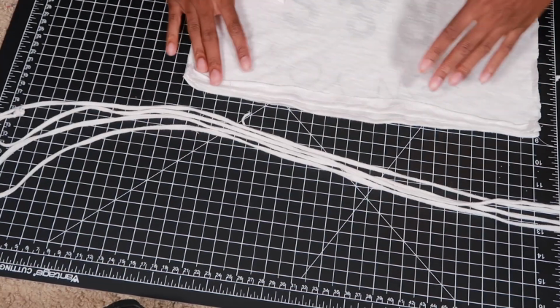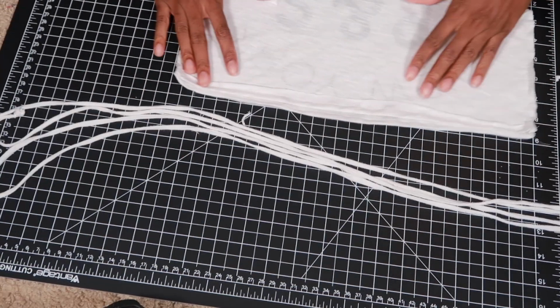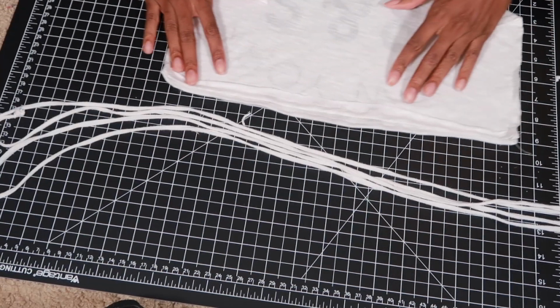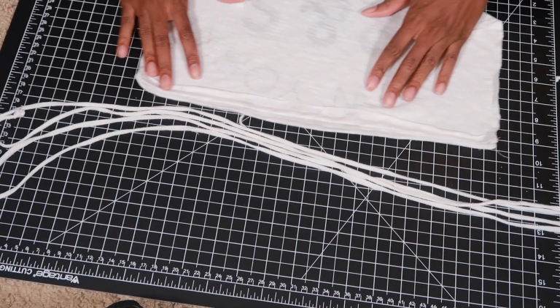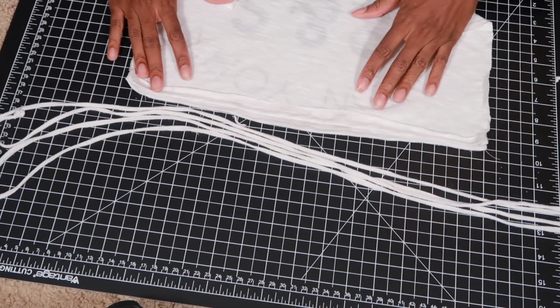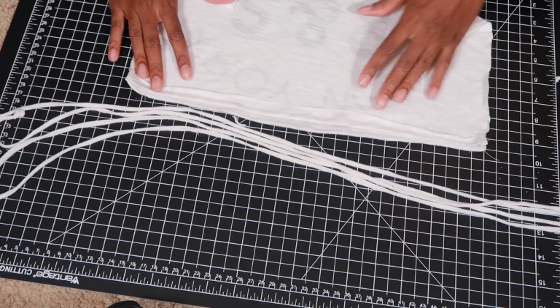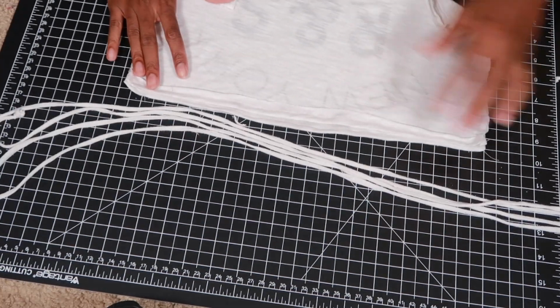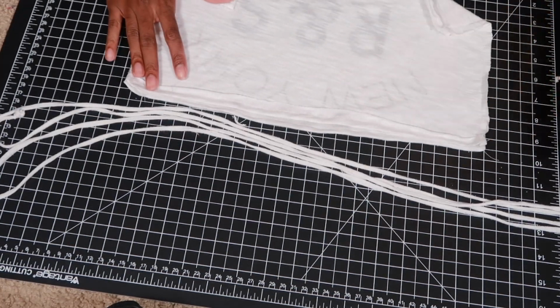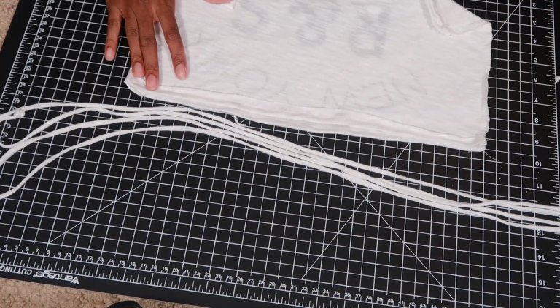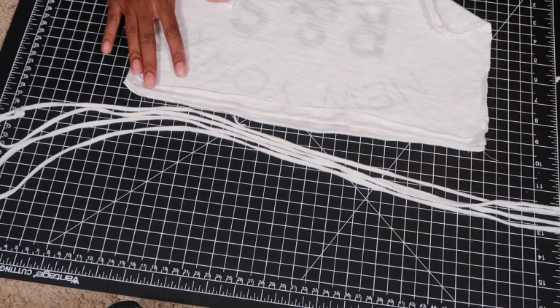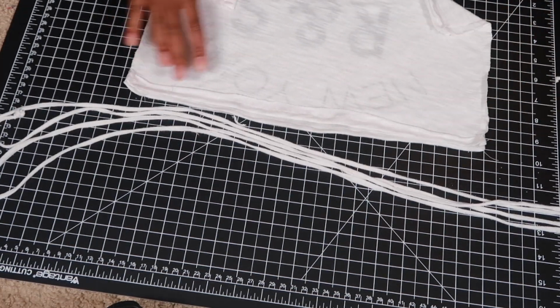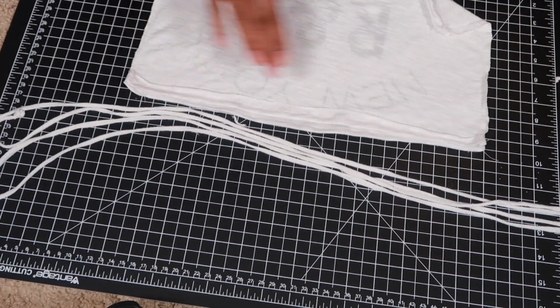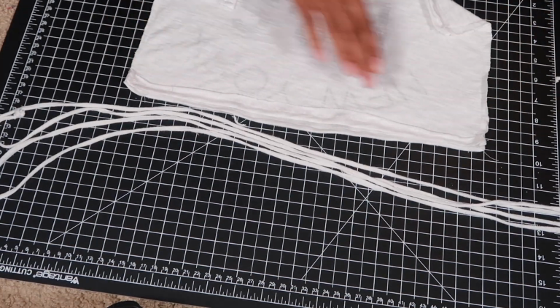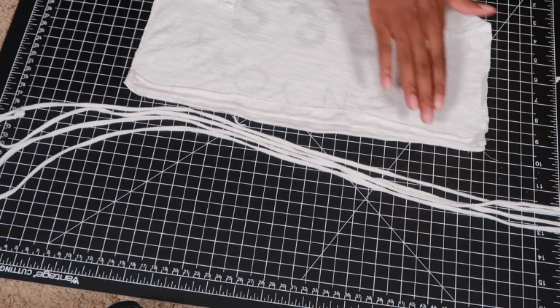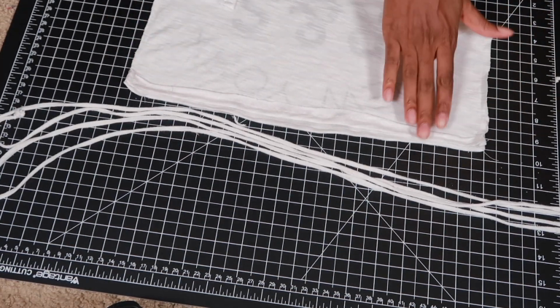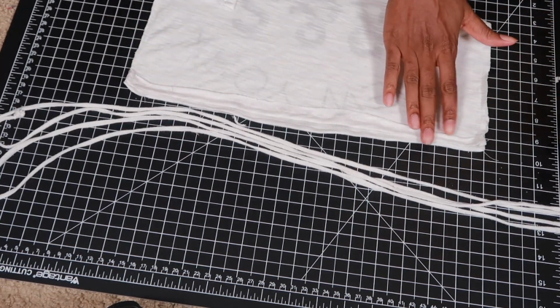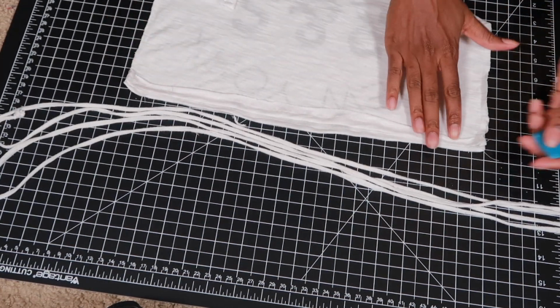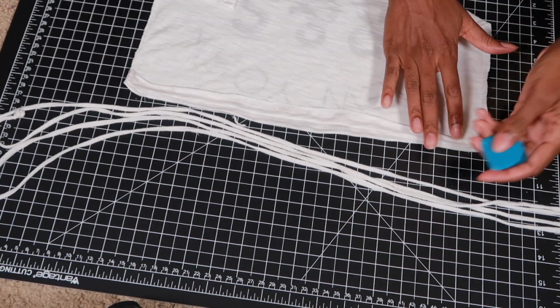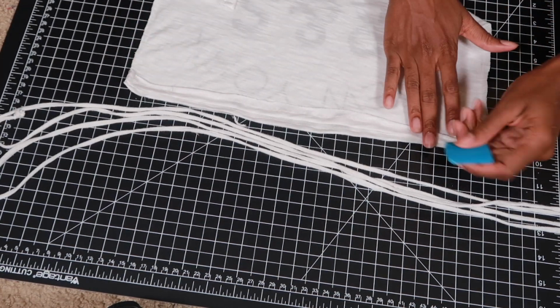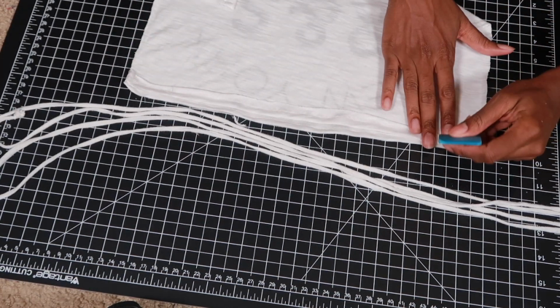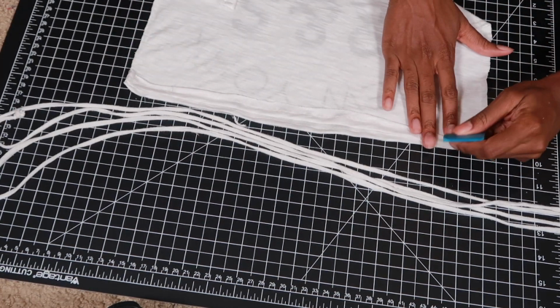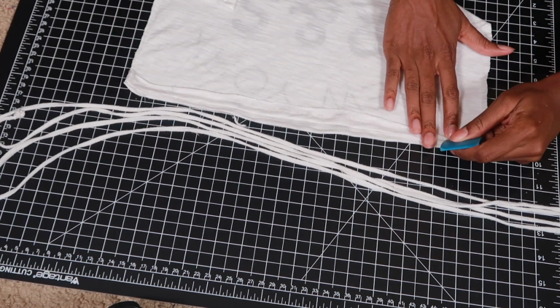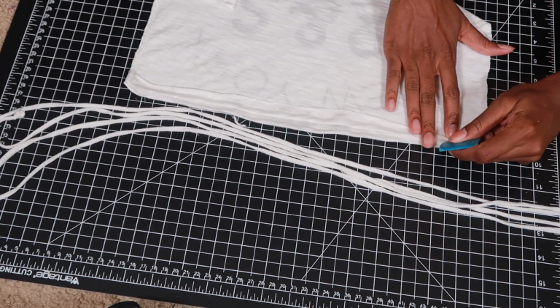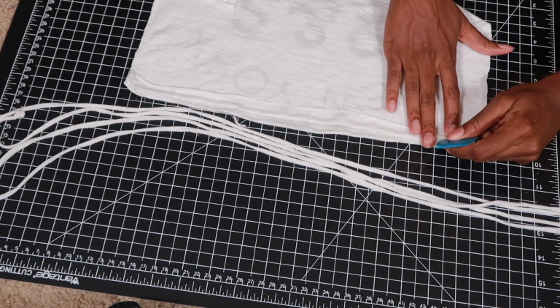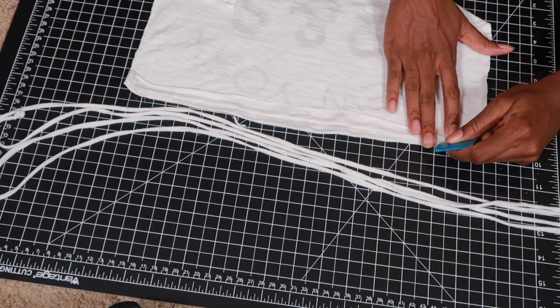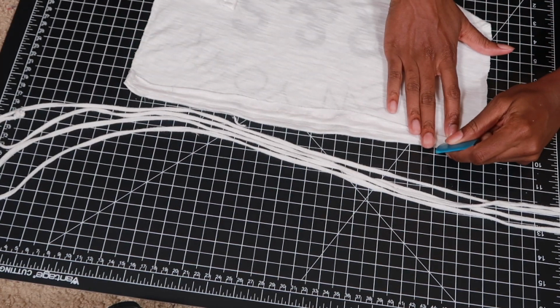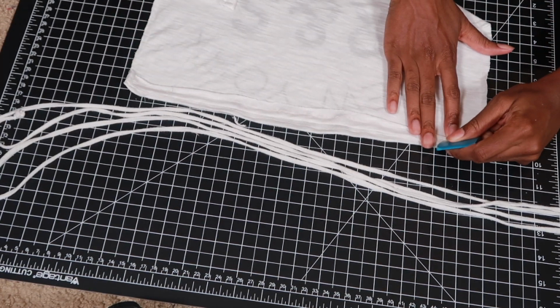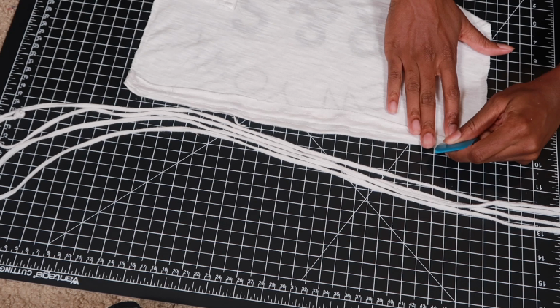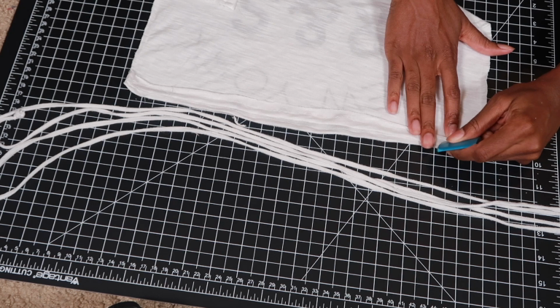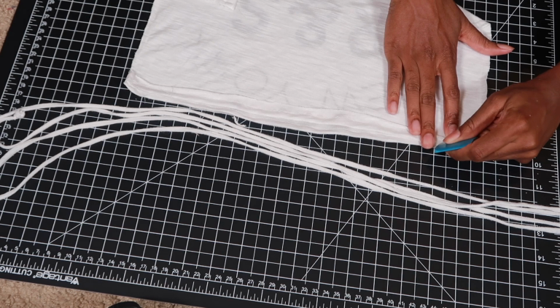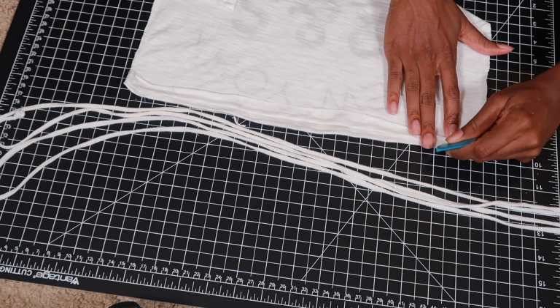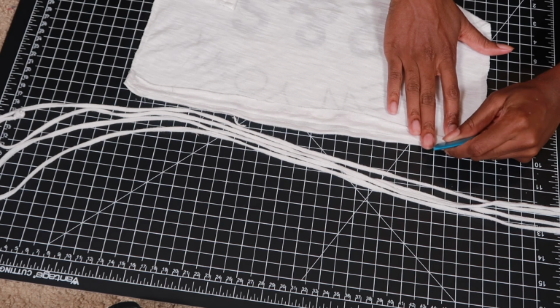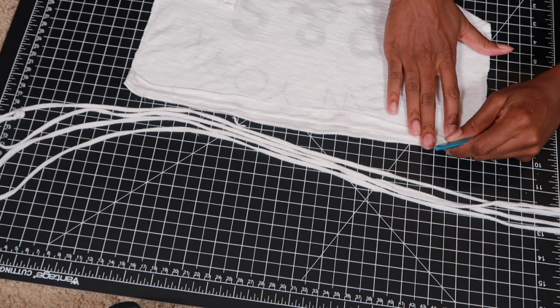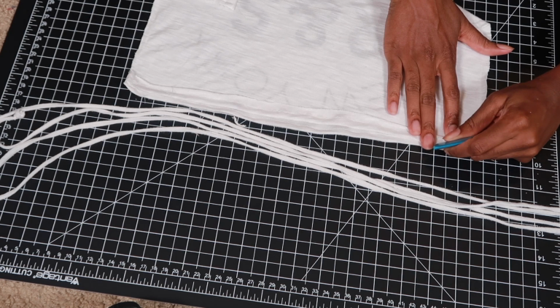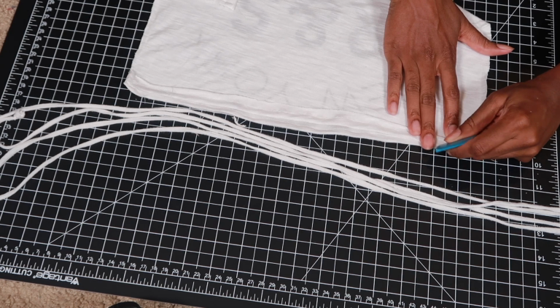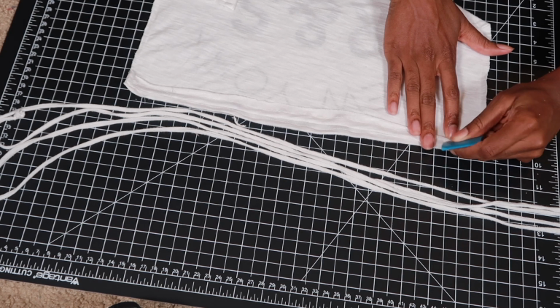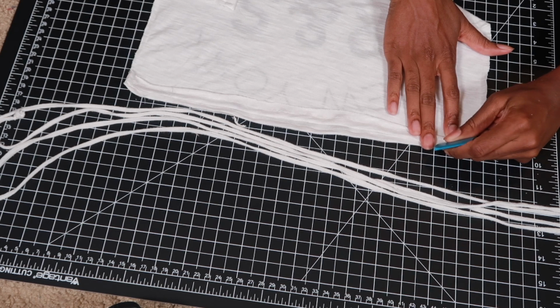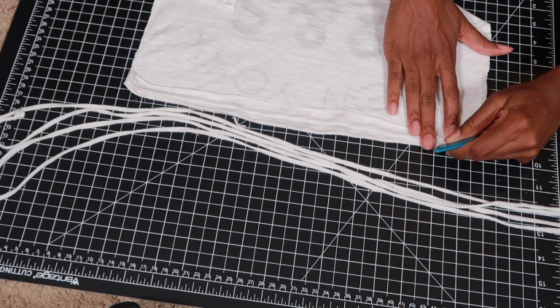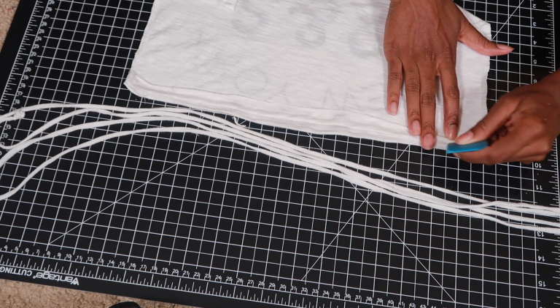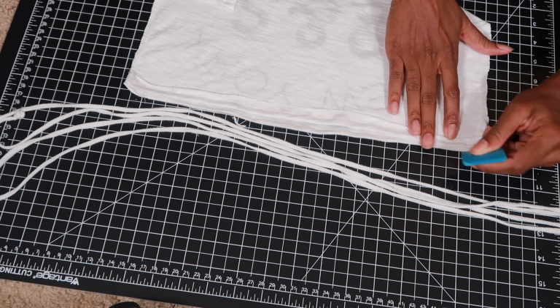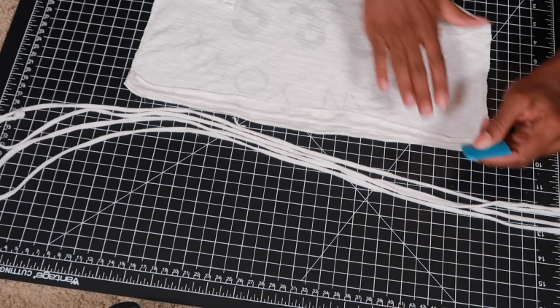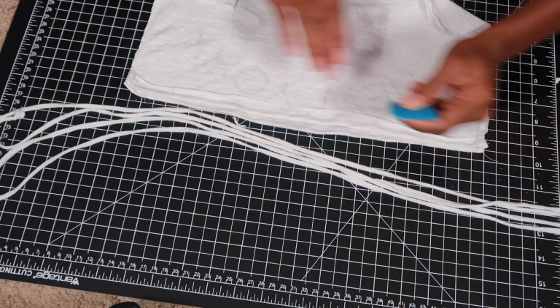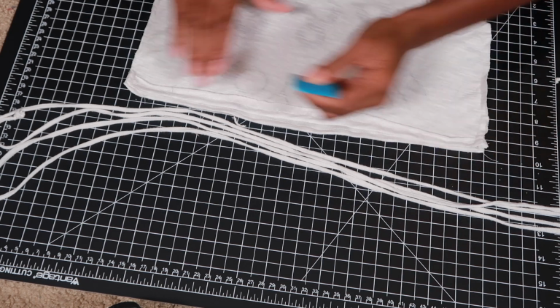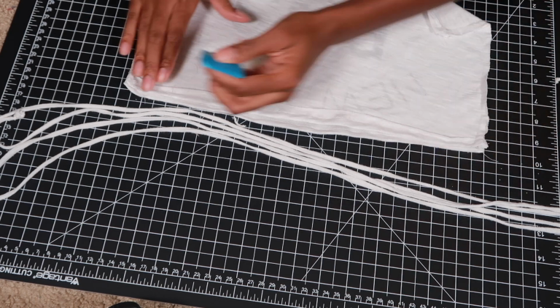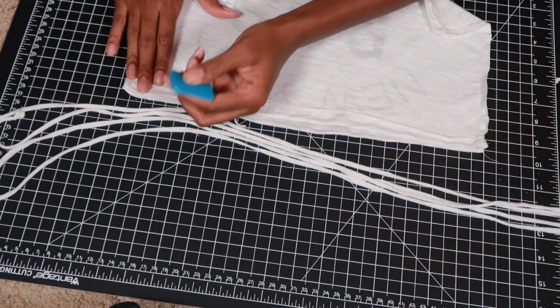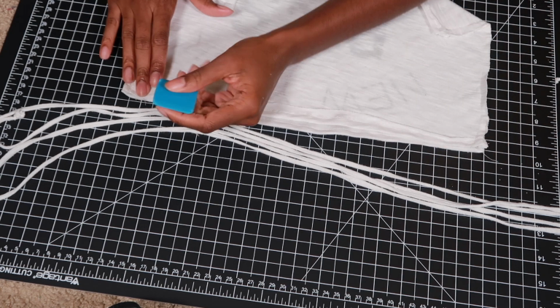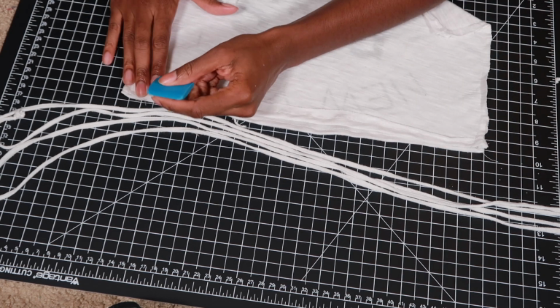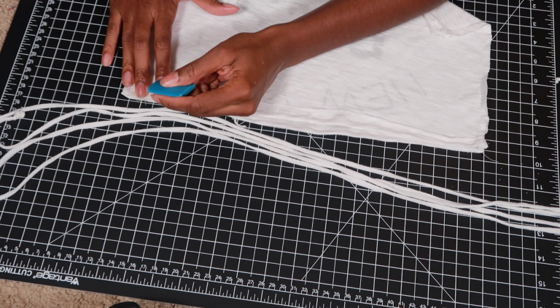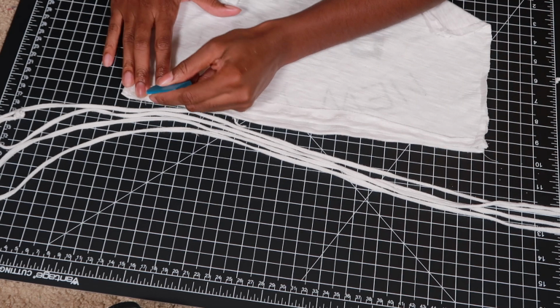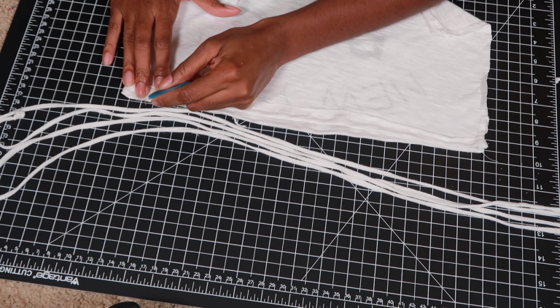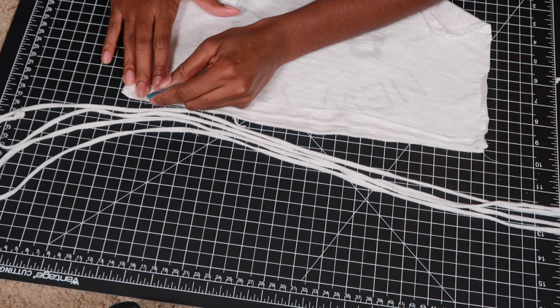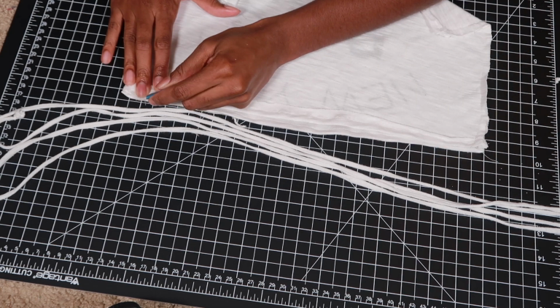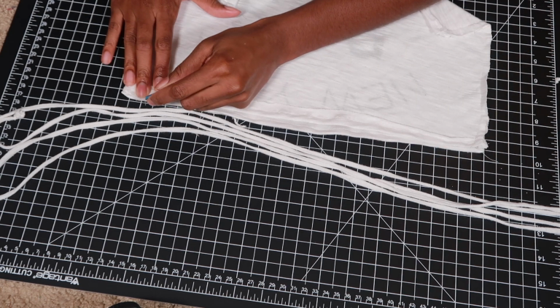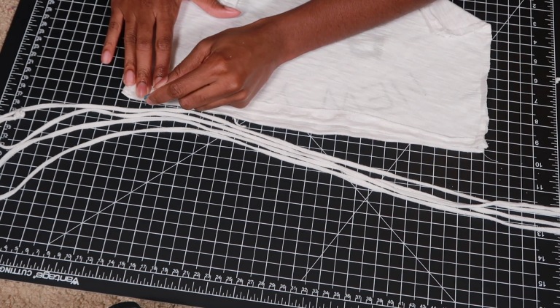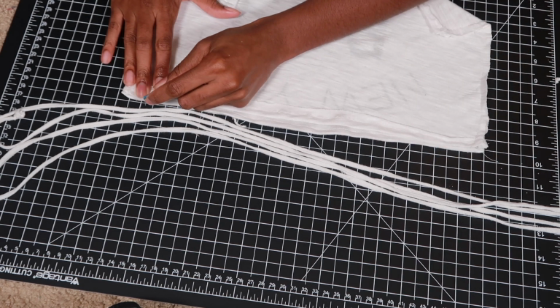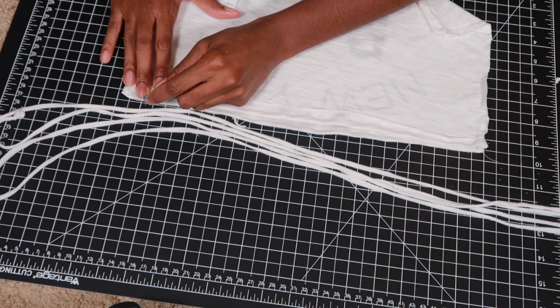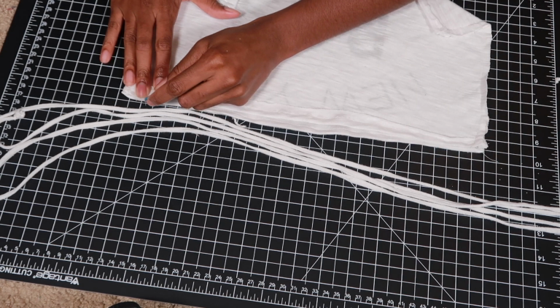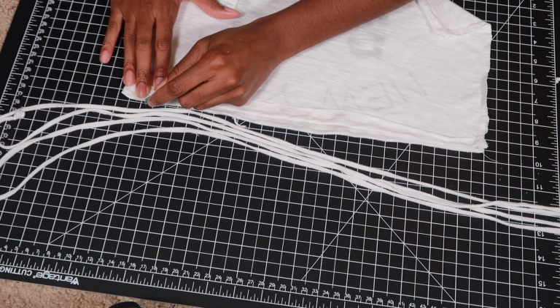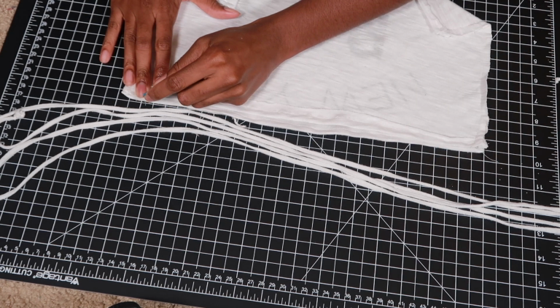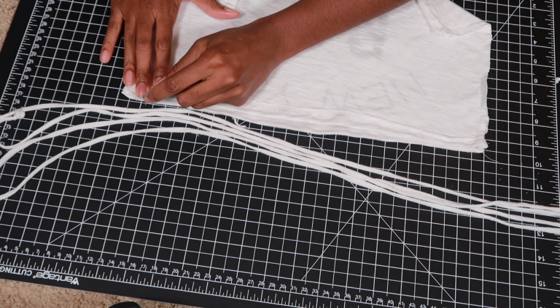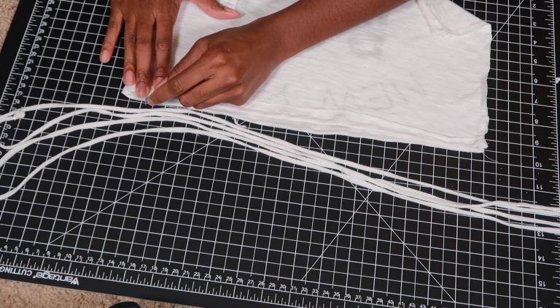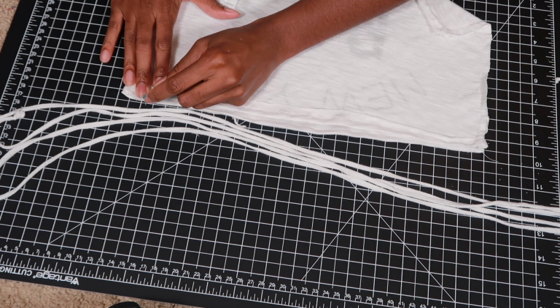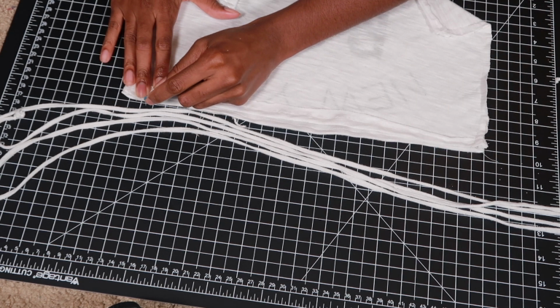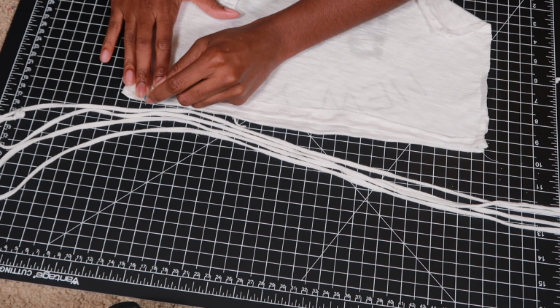Once the straps were done, I marked where I wanted to place them on my shirt, and then I pinned them down and sewed them into place.